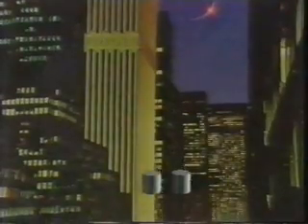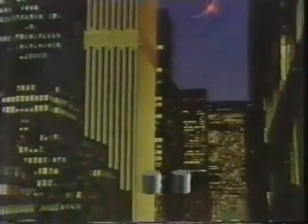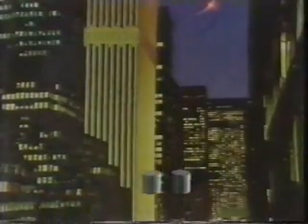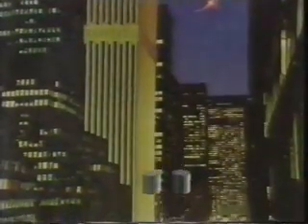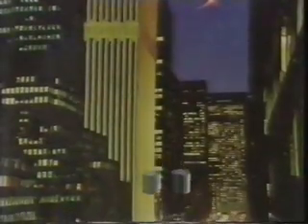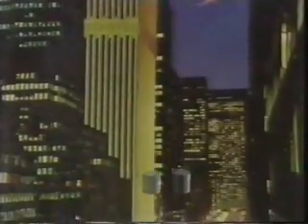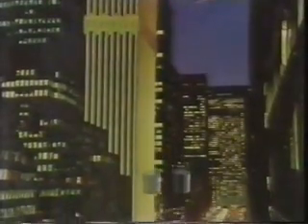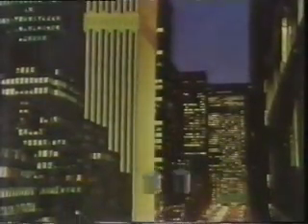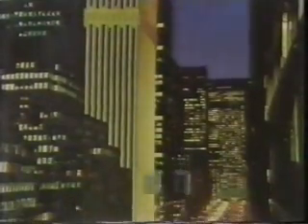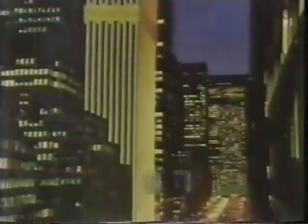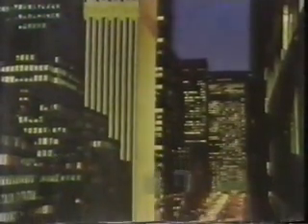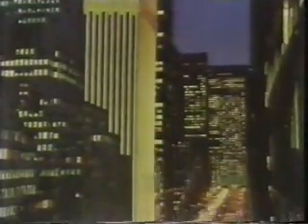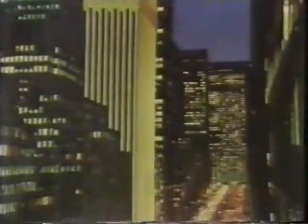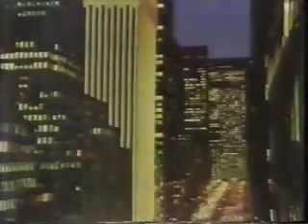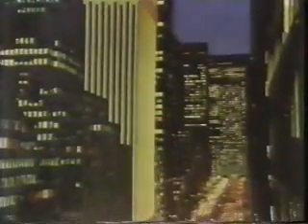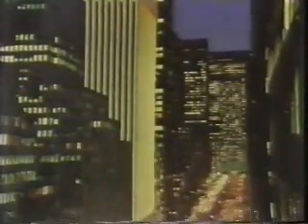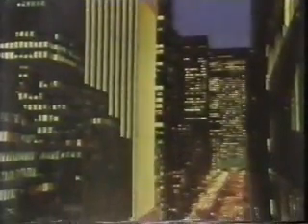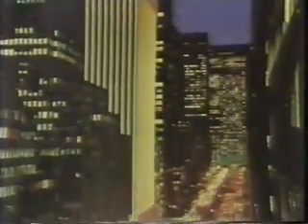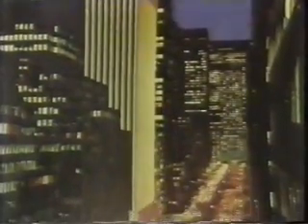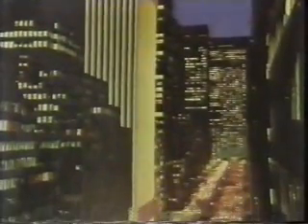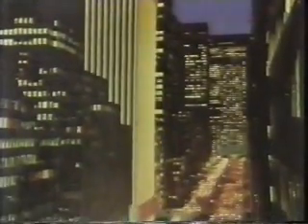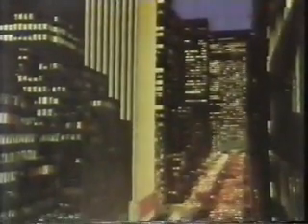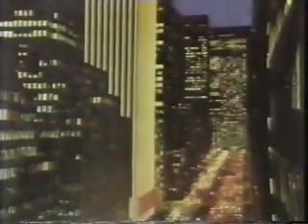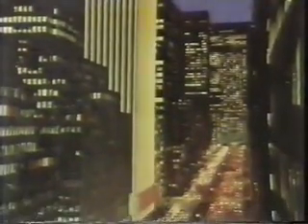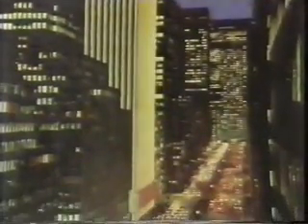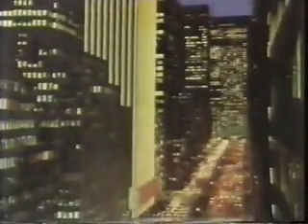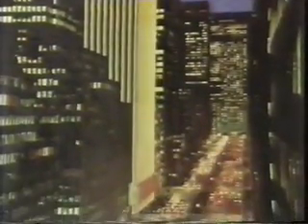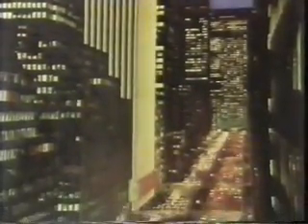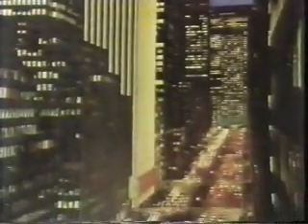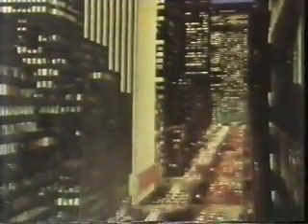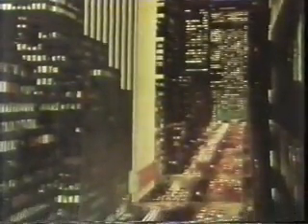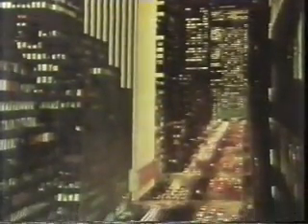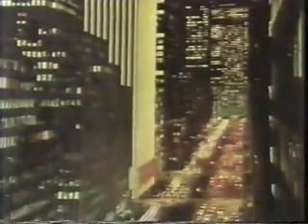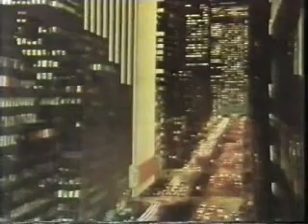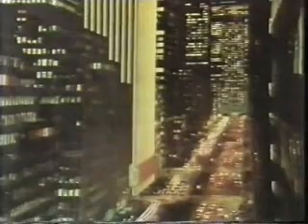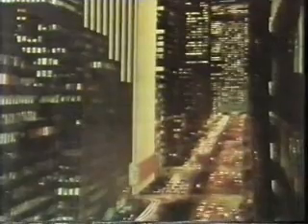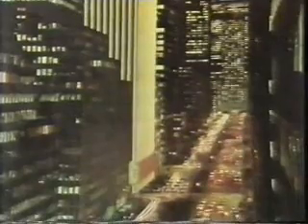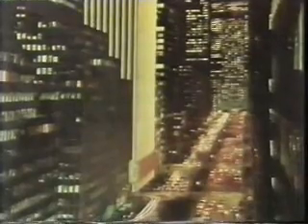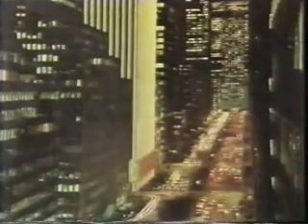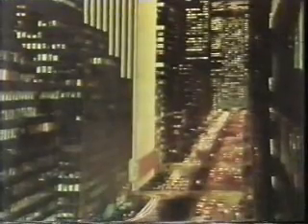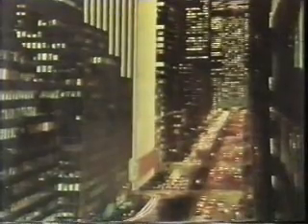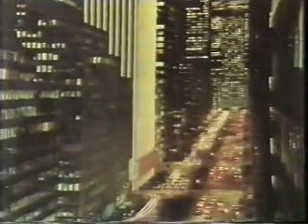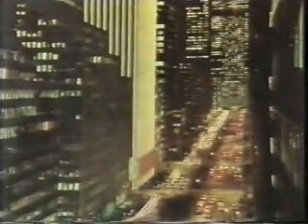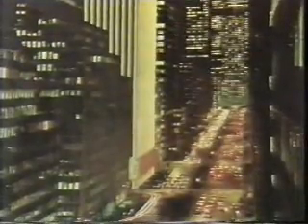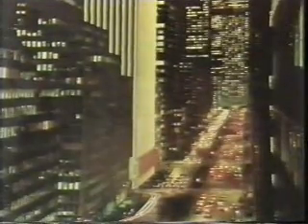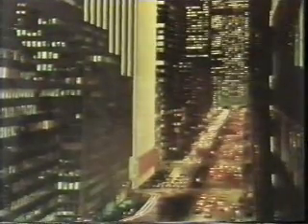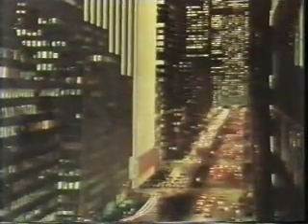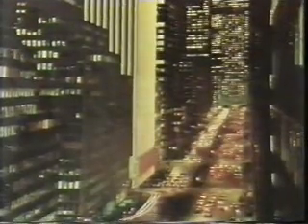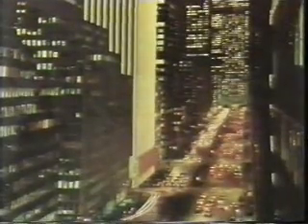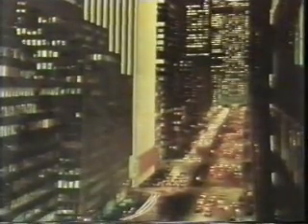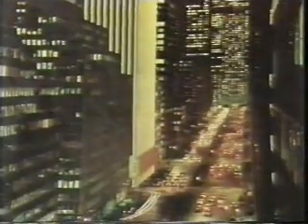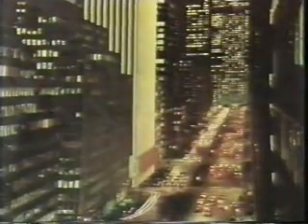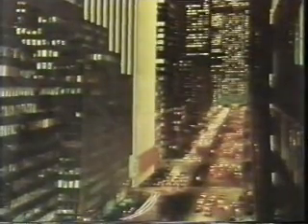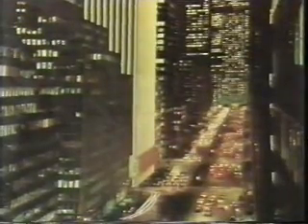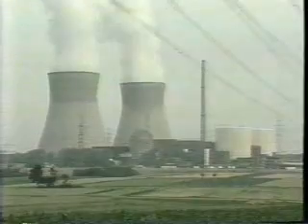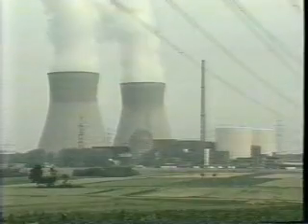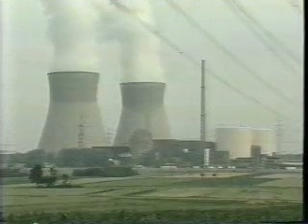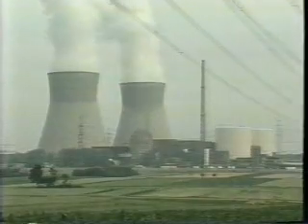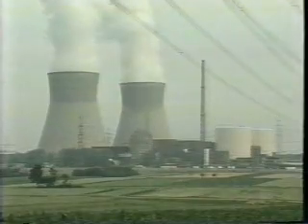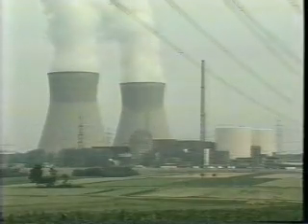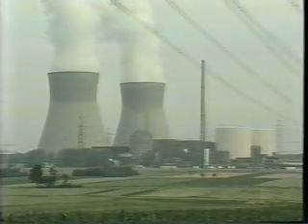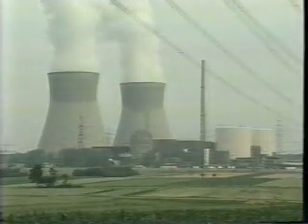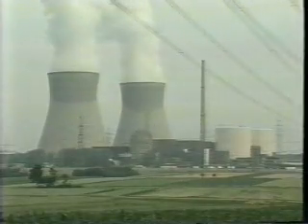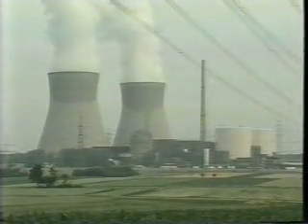Total consumption of electricity in a city with one and a half million people can be met by one nuclear power plant.